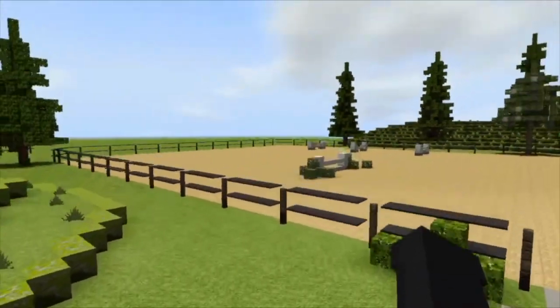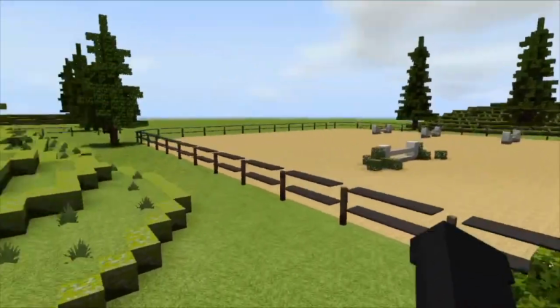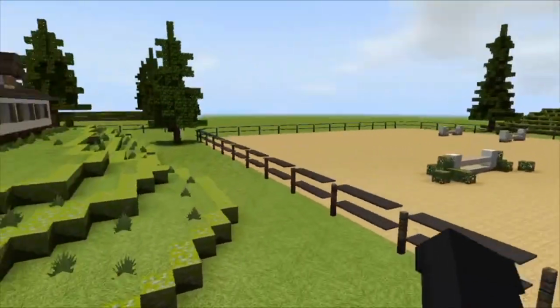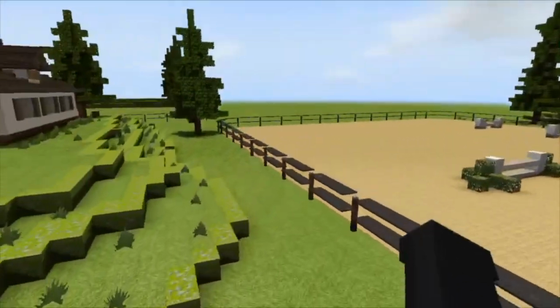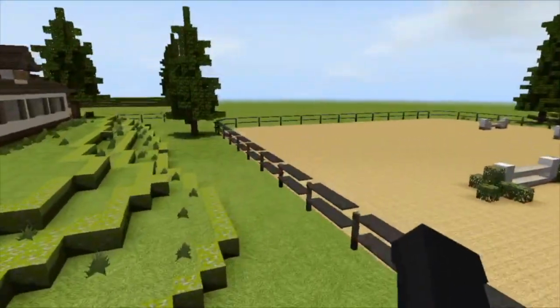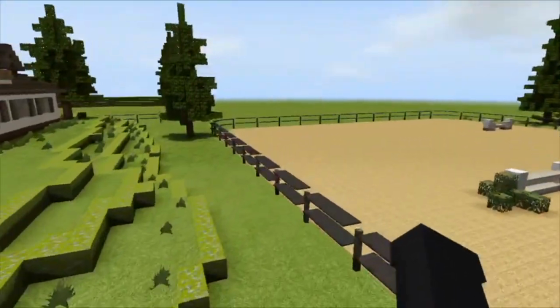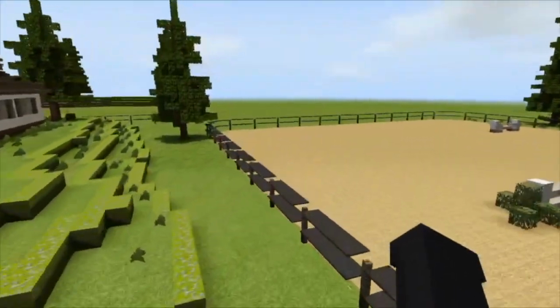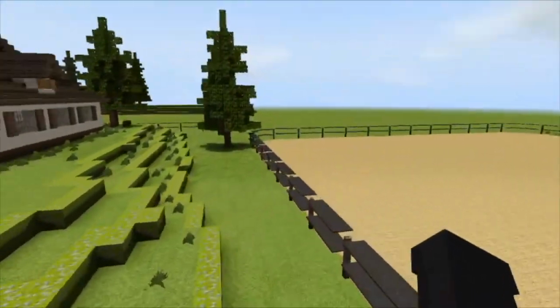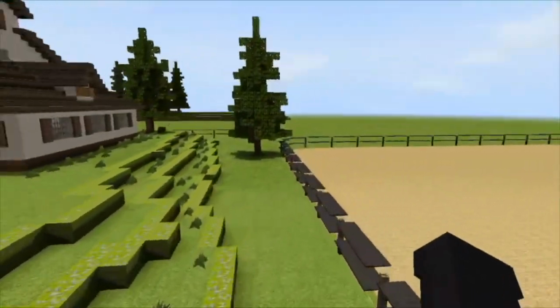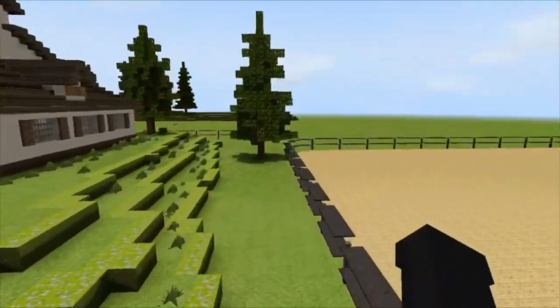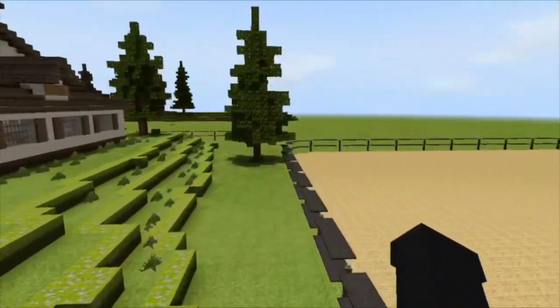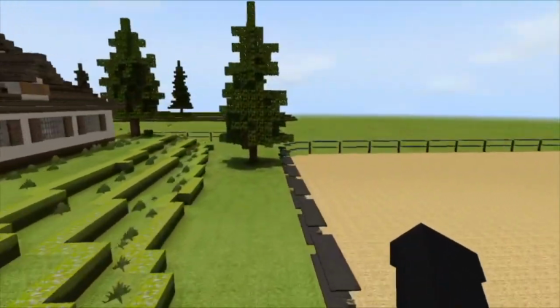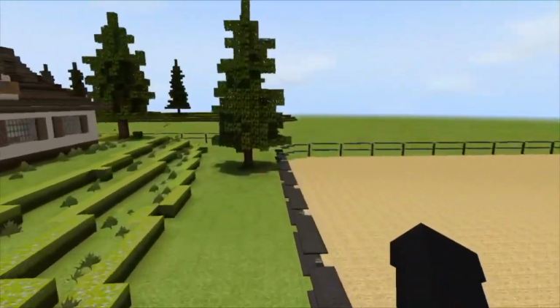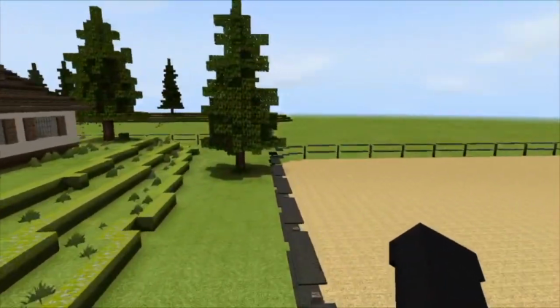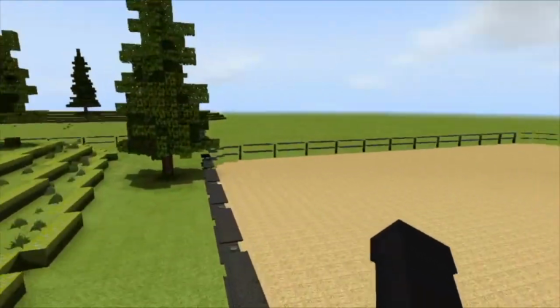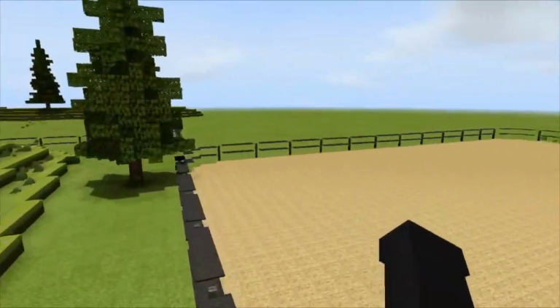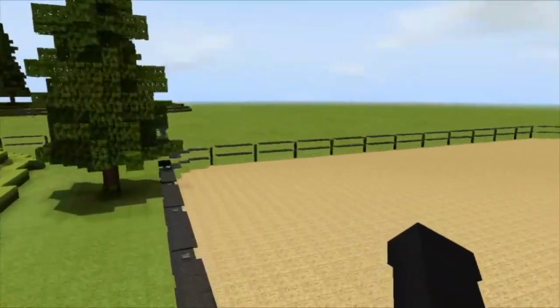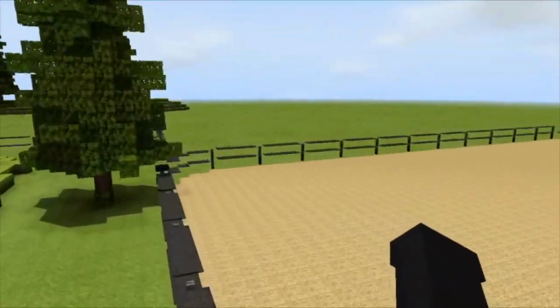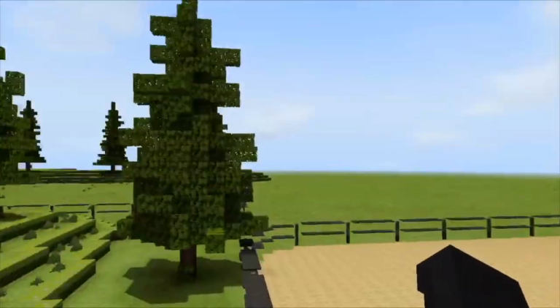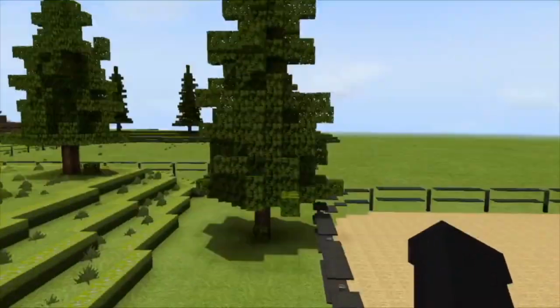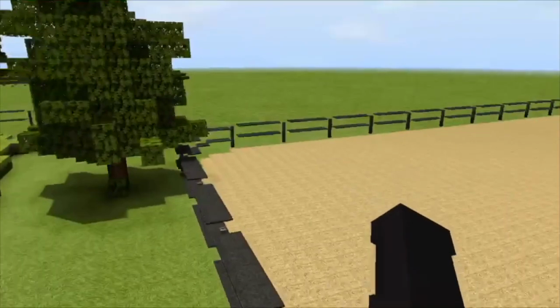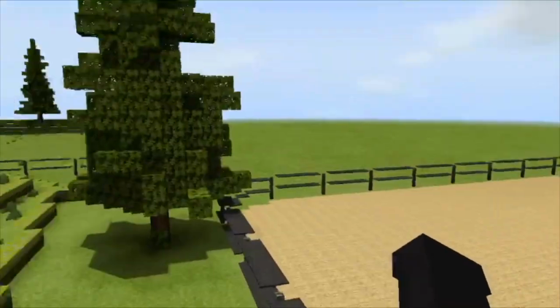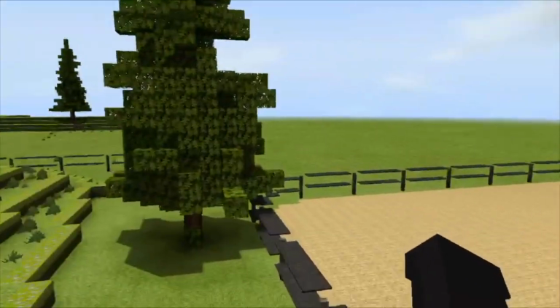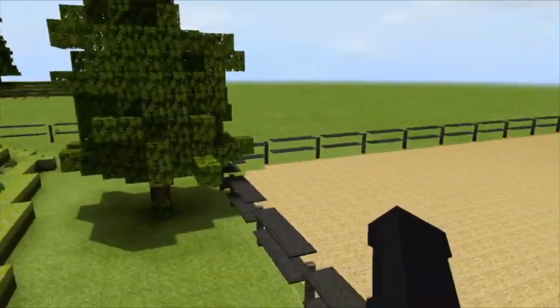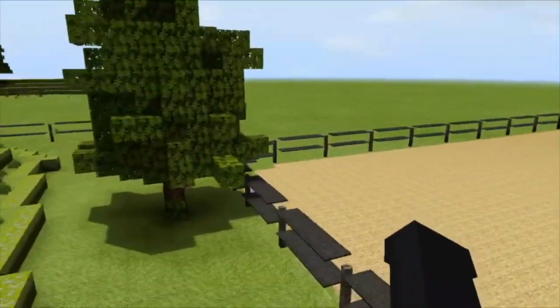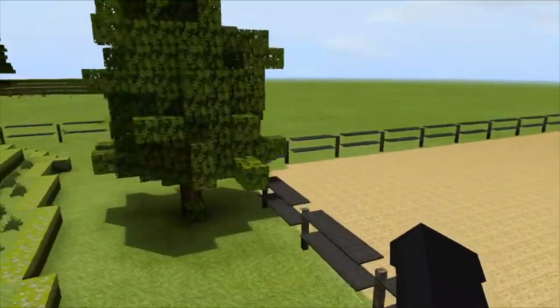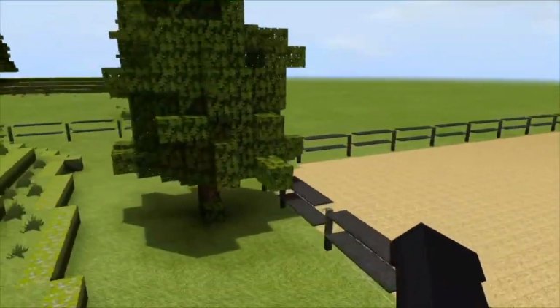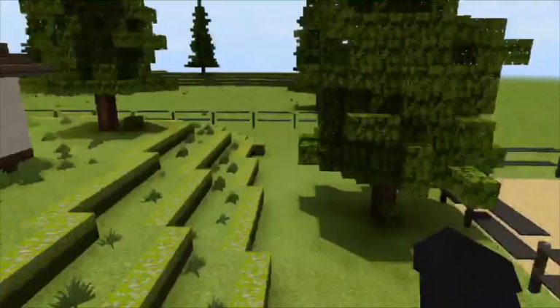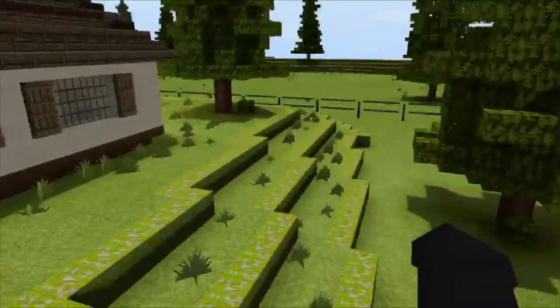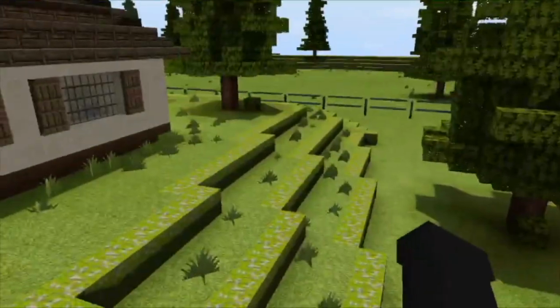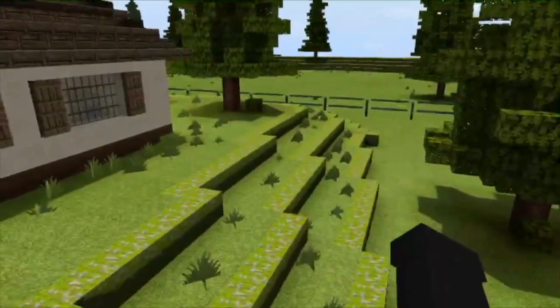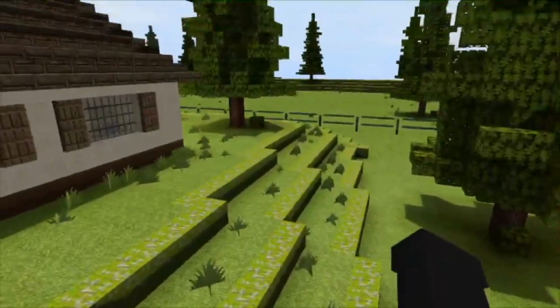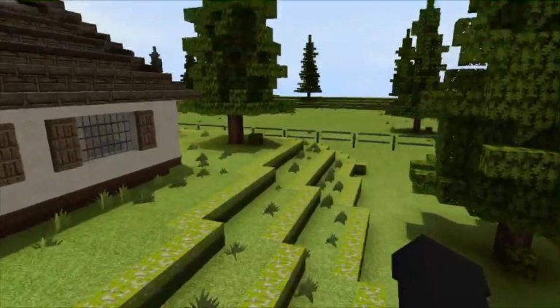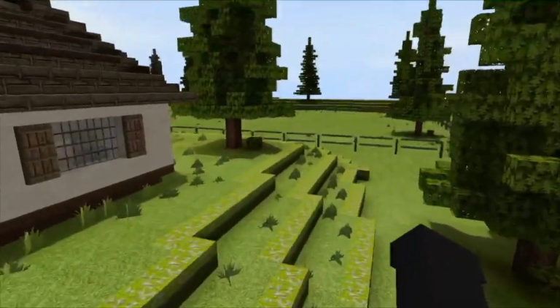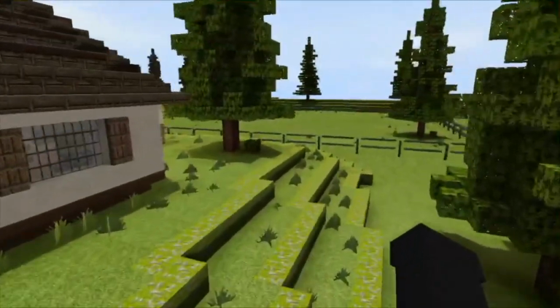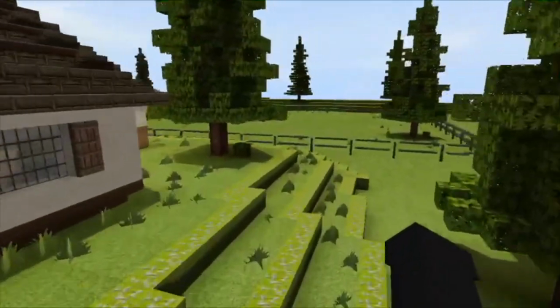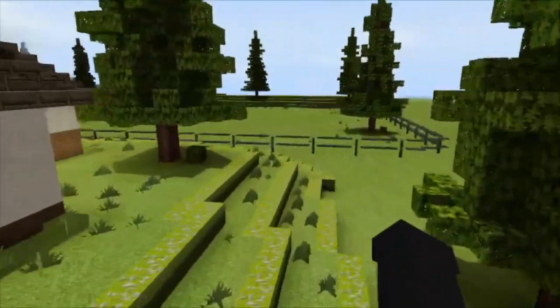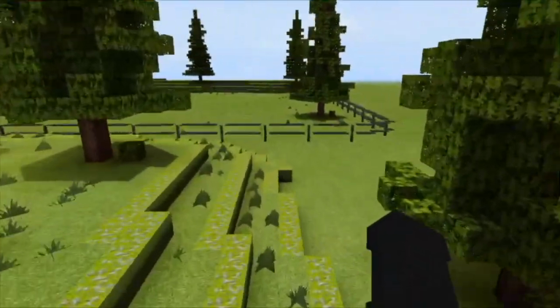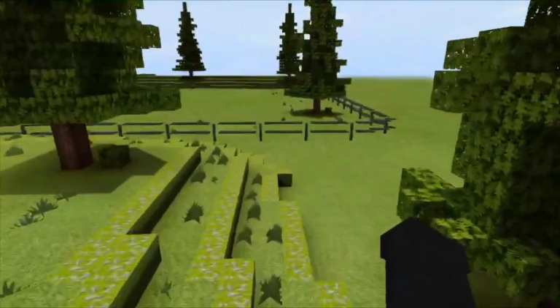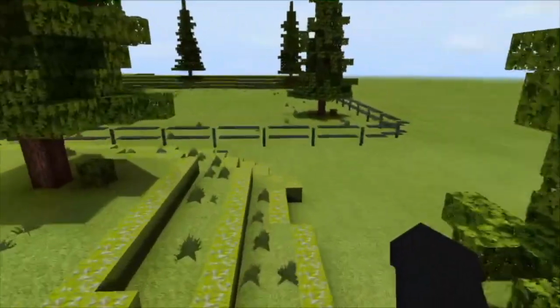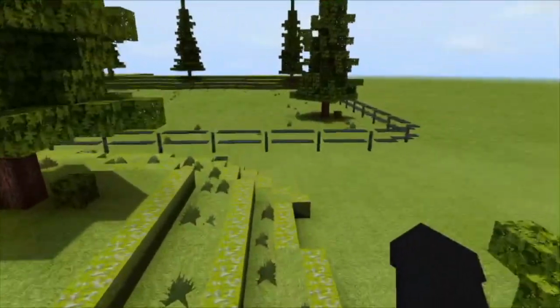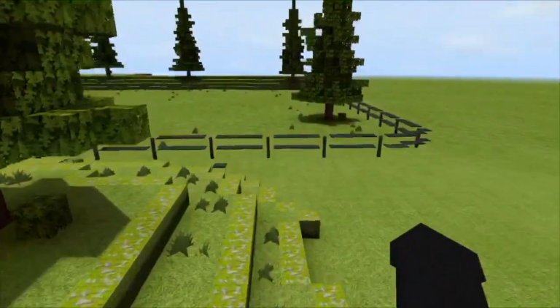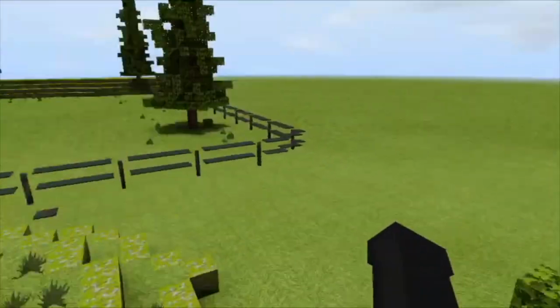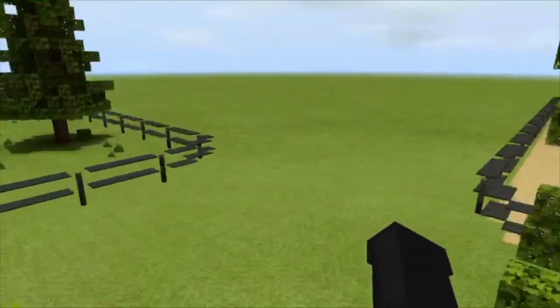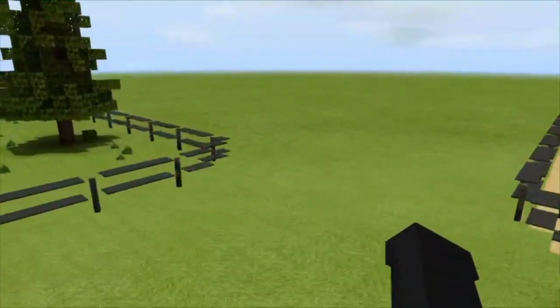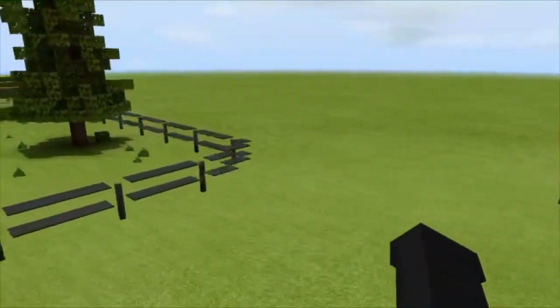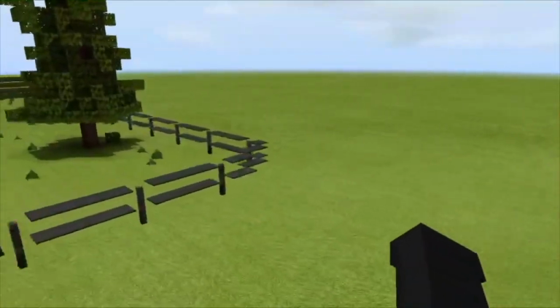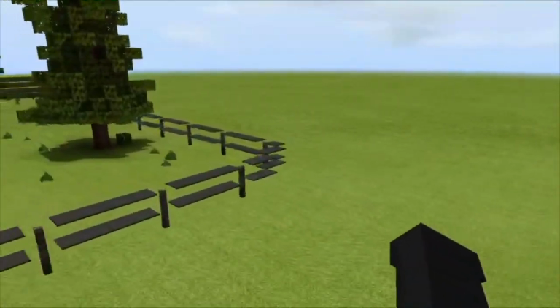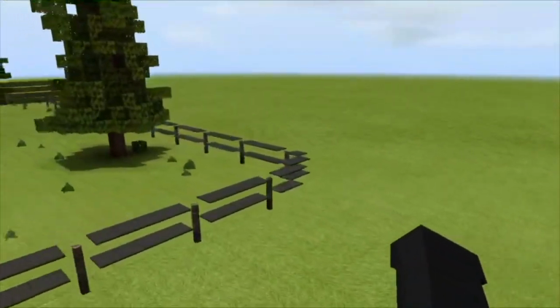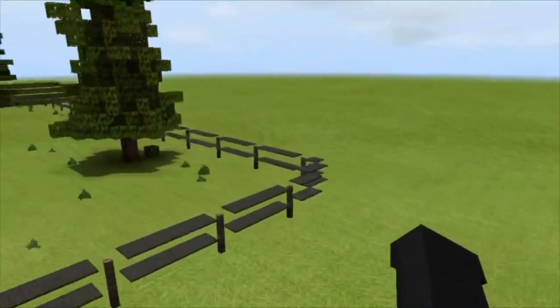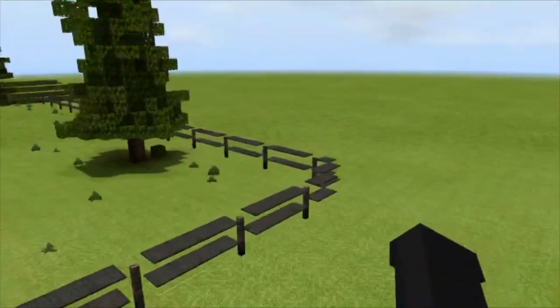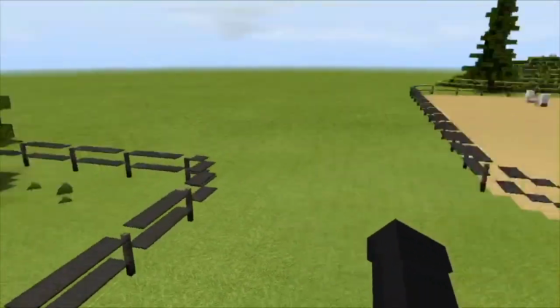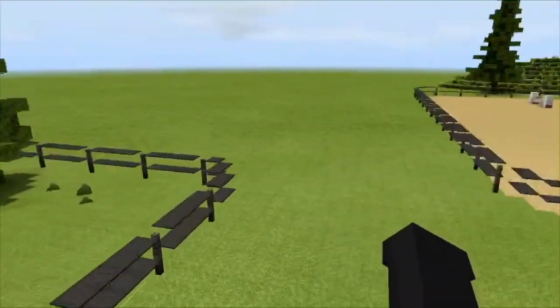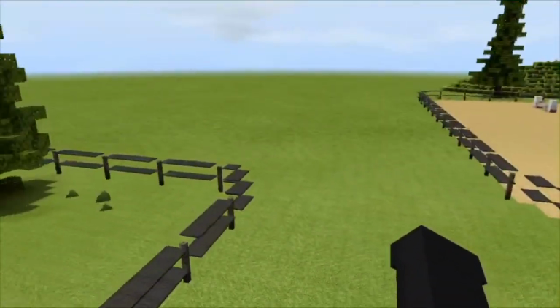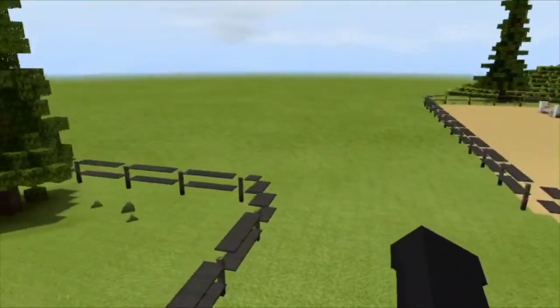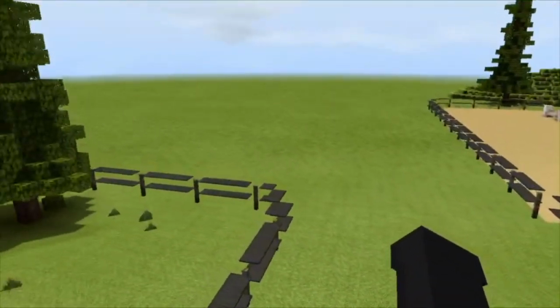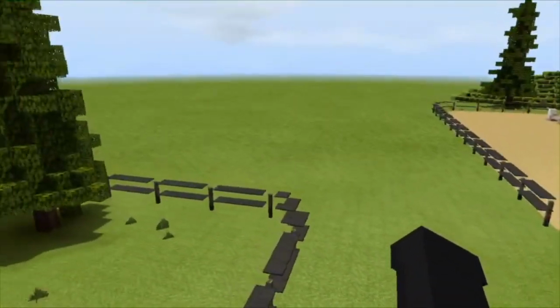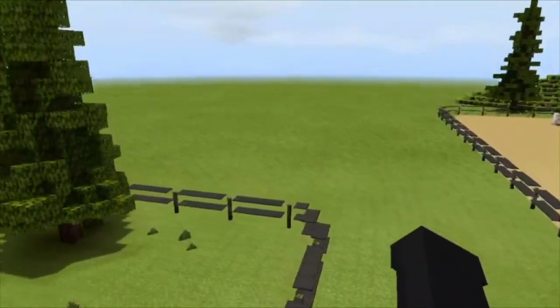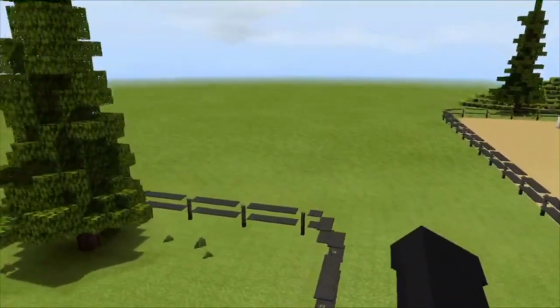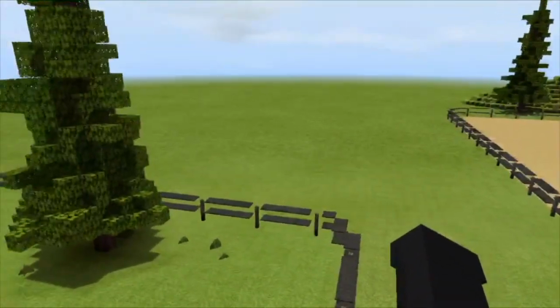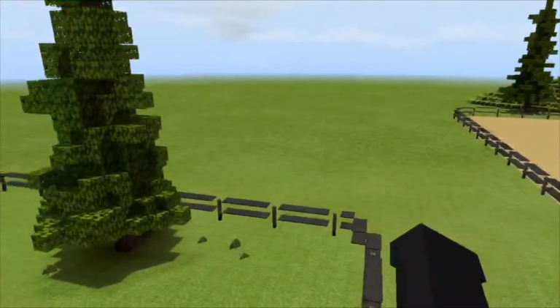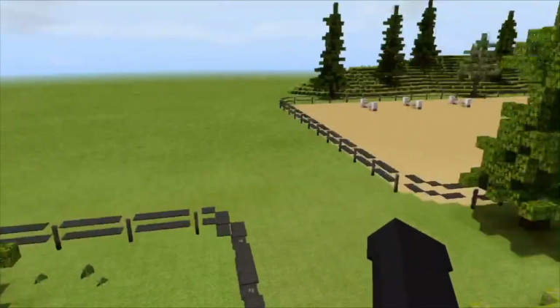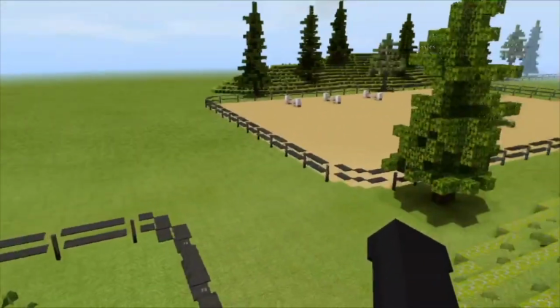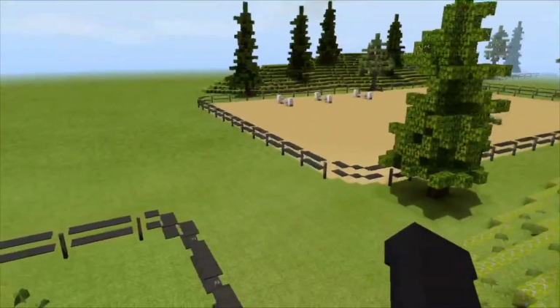This big open space here — there's like nothing here. I kind of left it like that because I have some plans for it, but I'm not going to tell you guys — it's a secret.